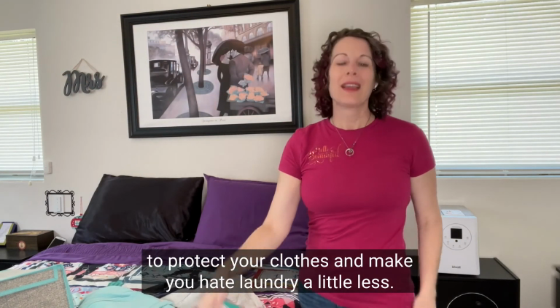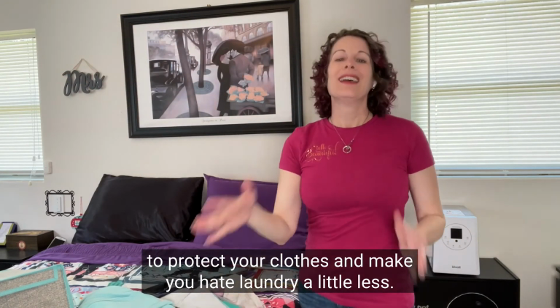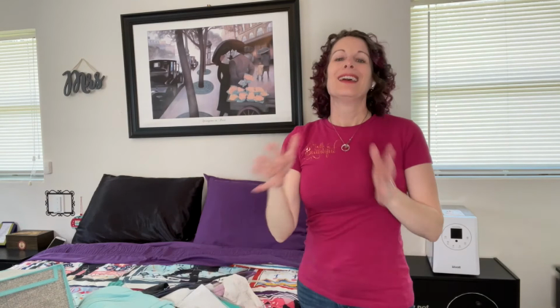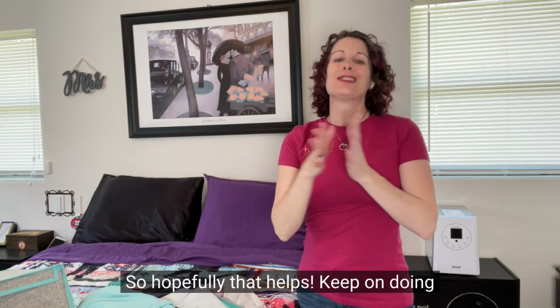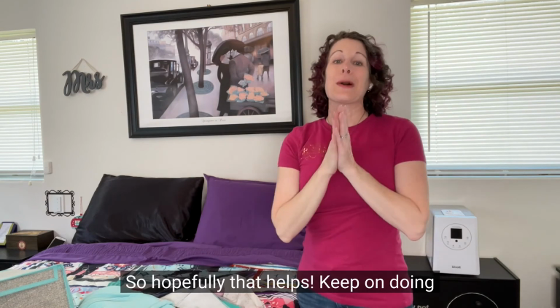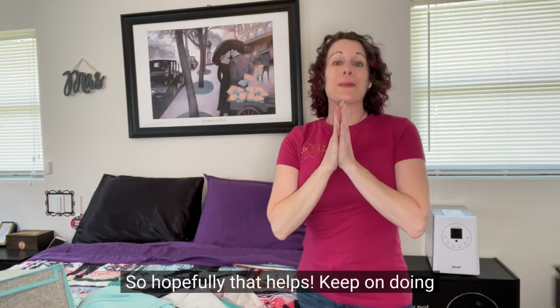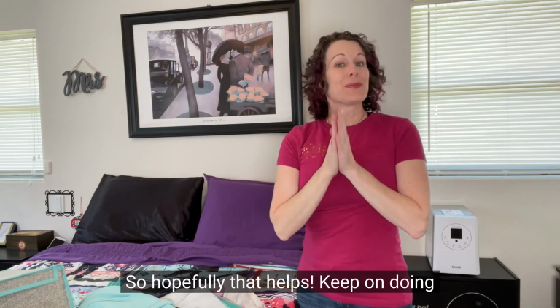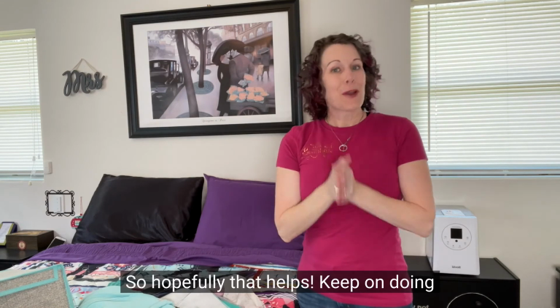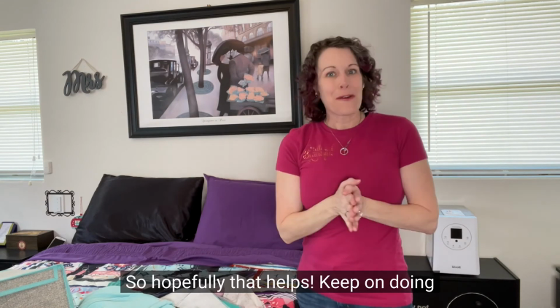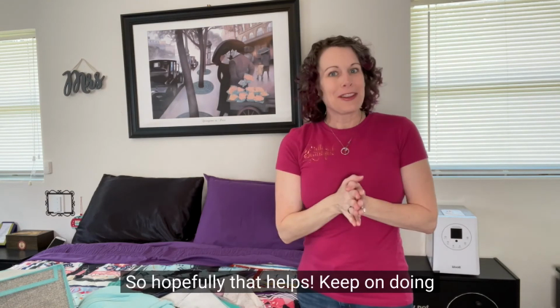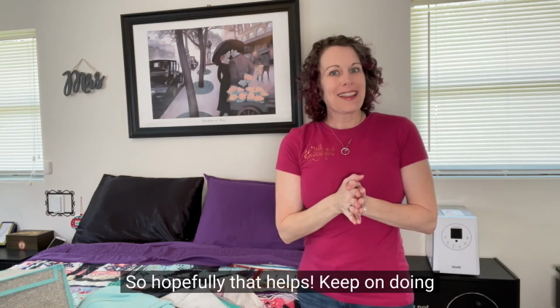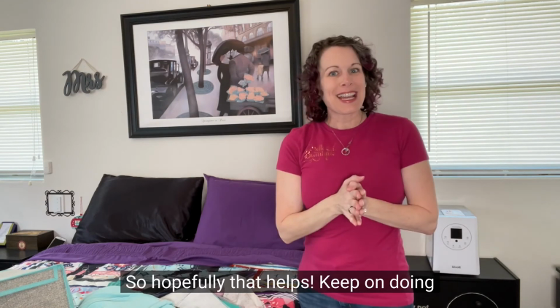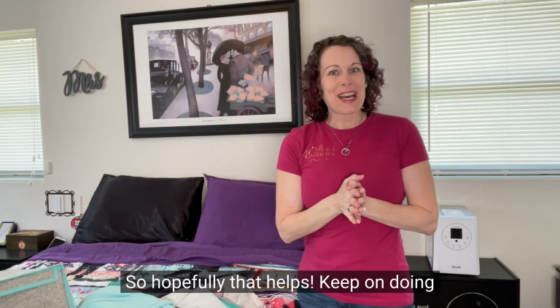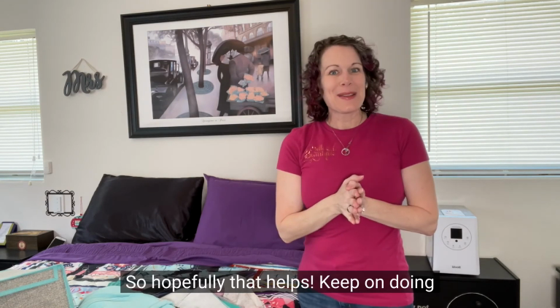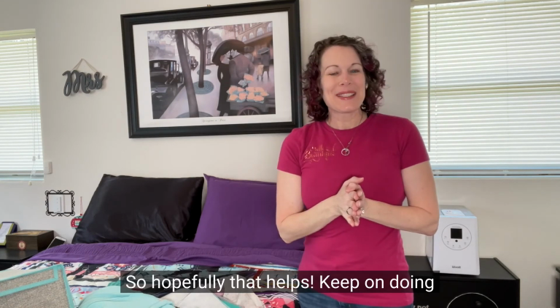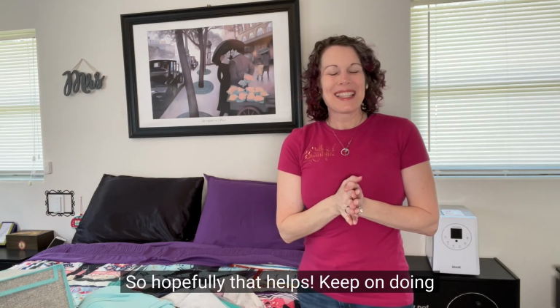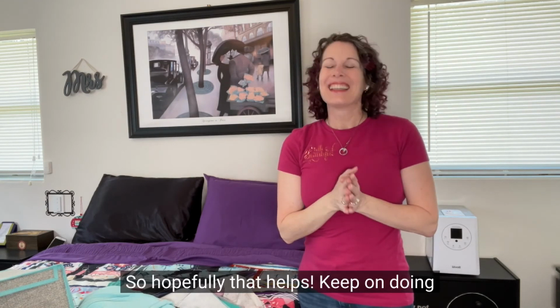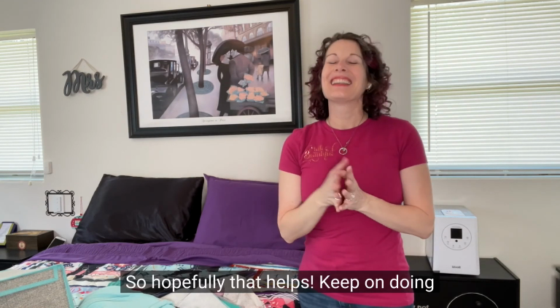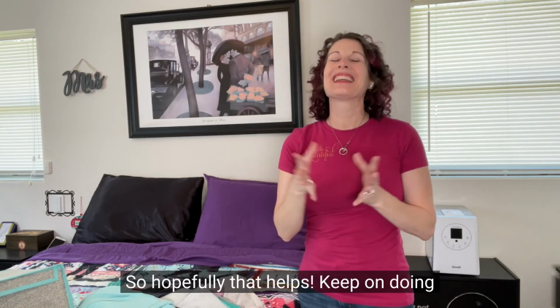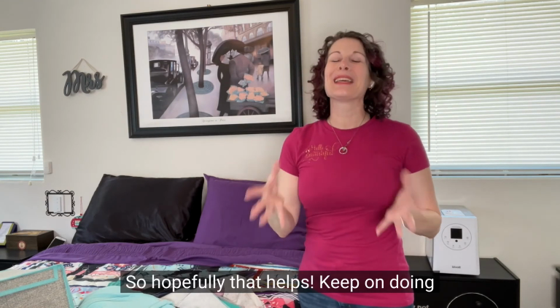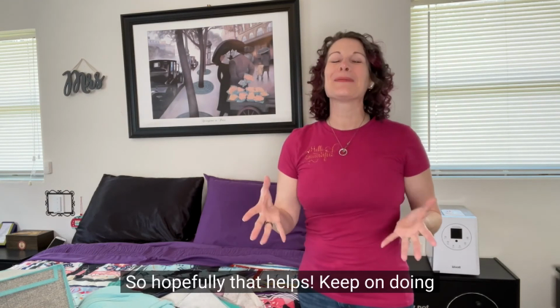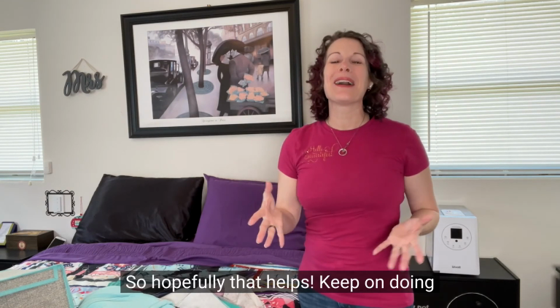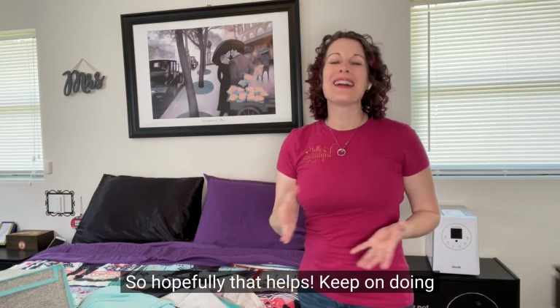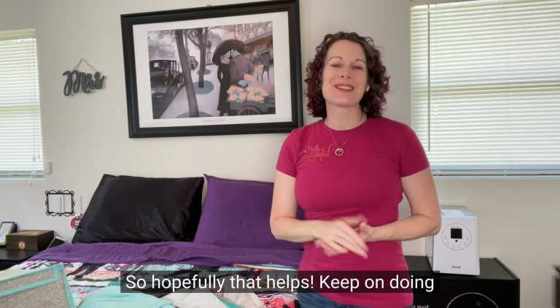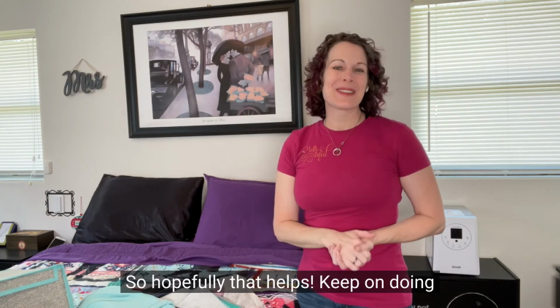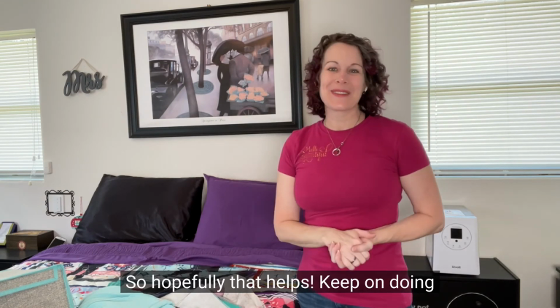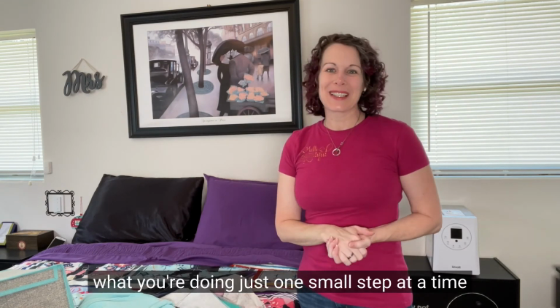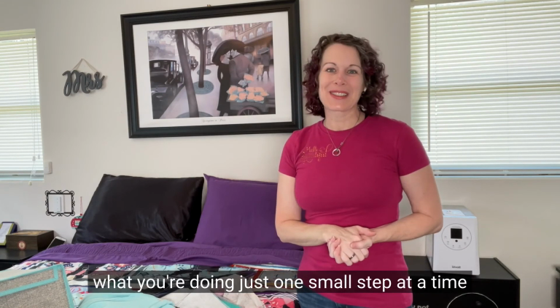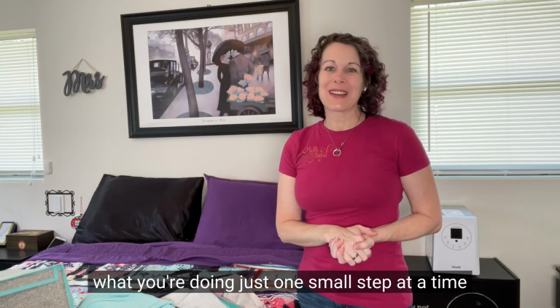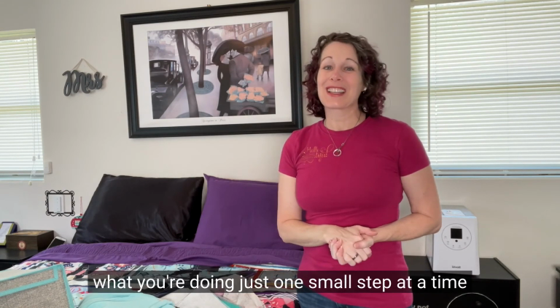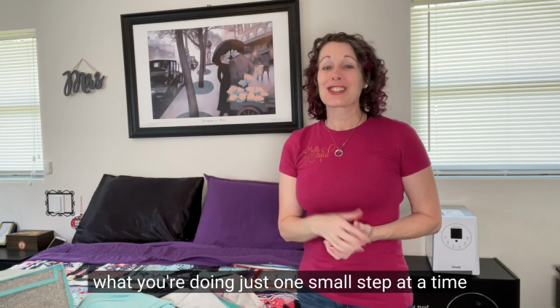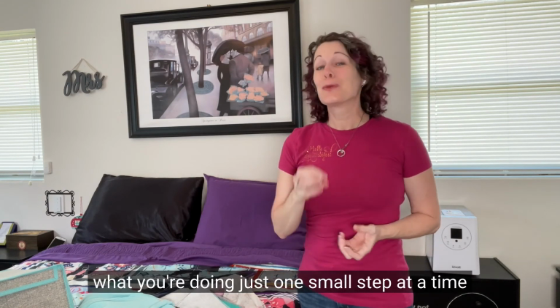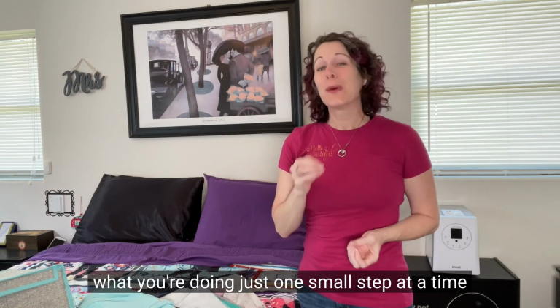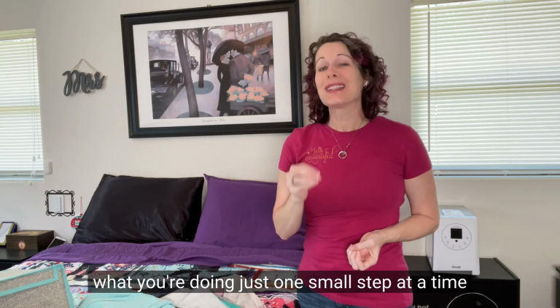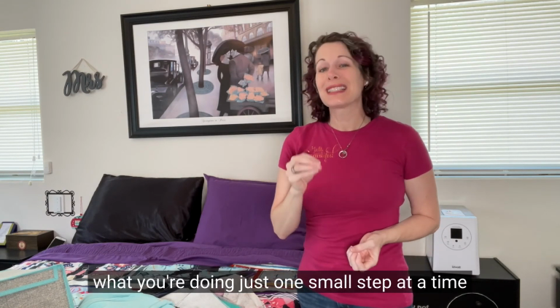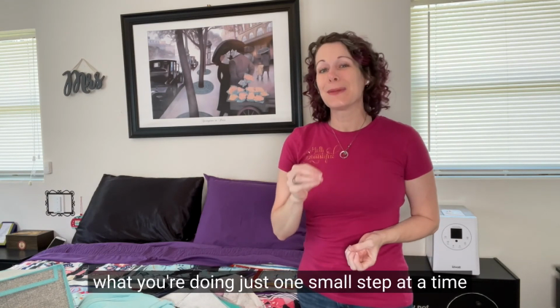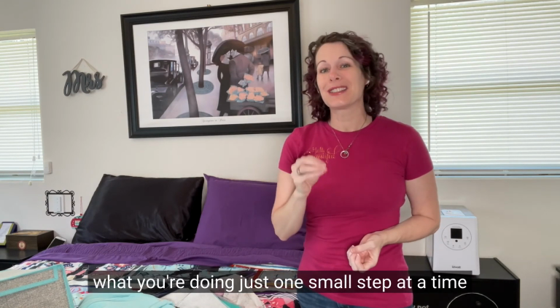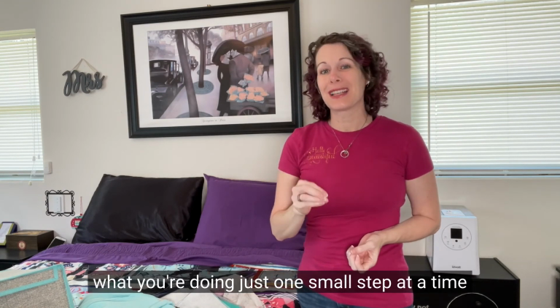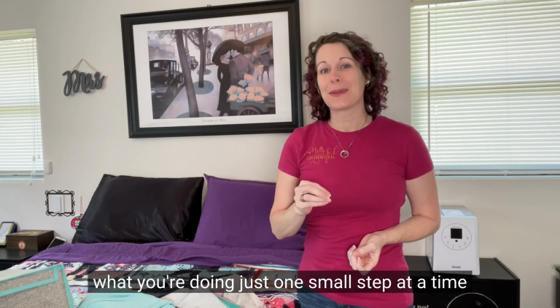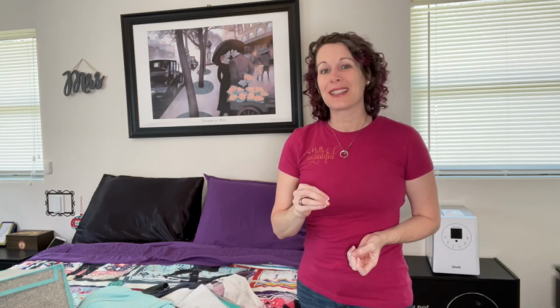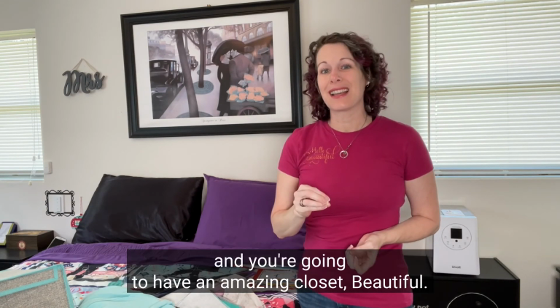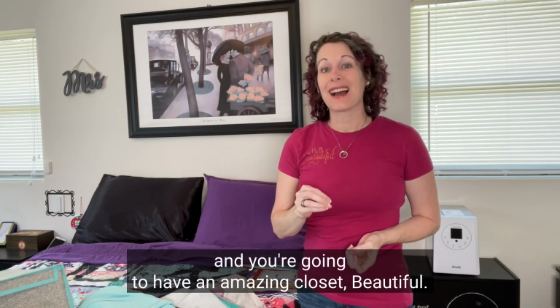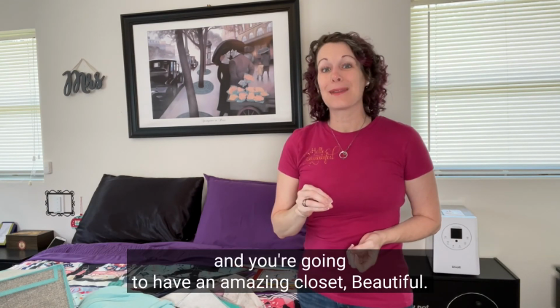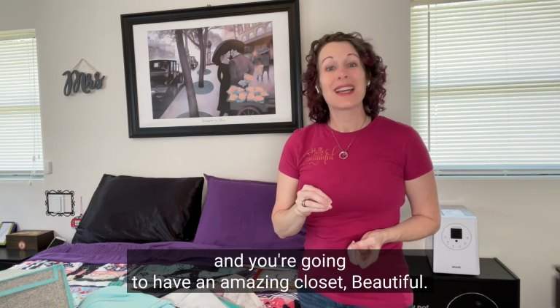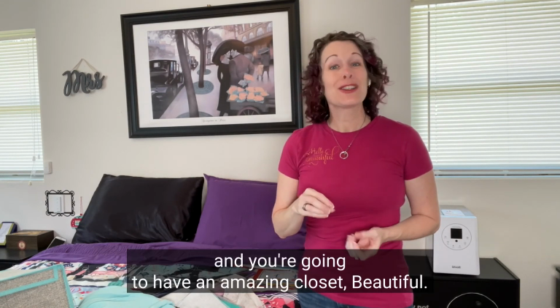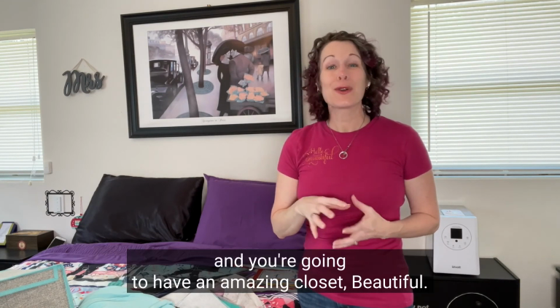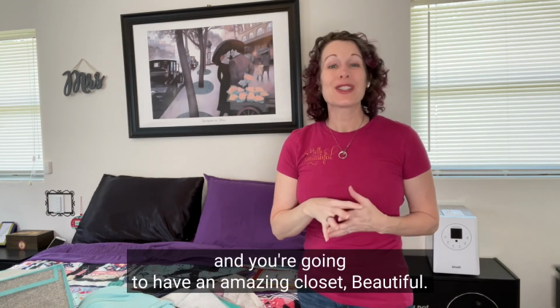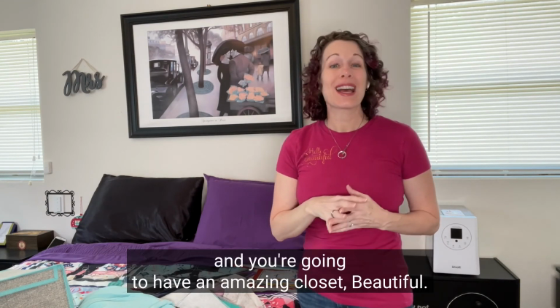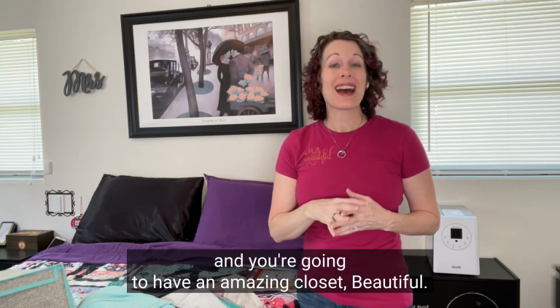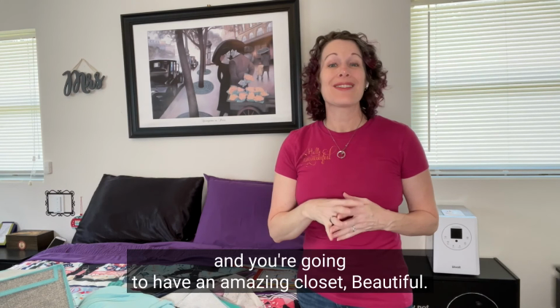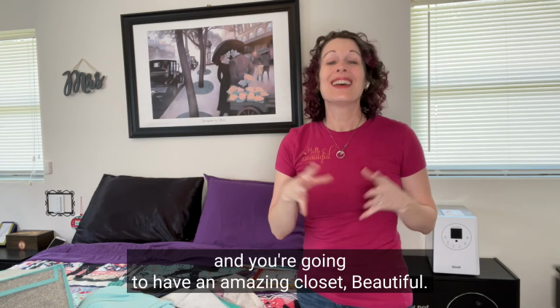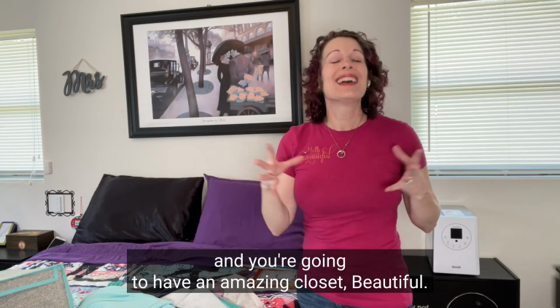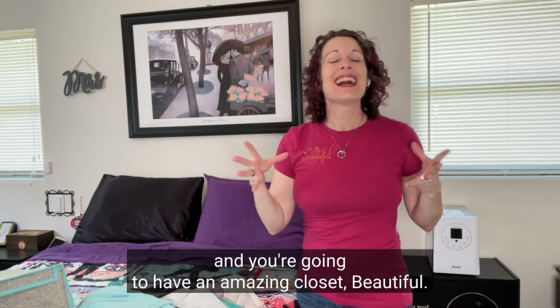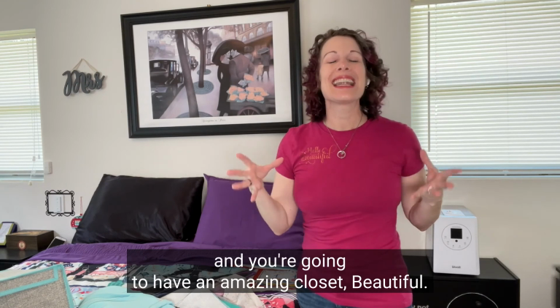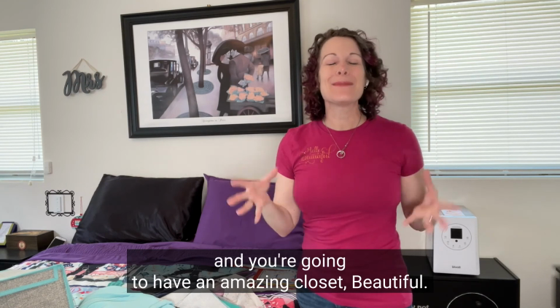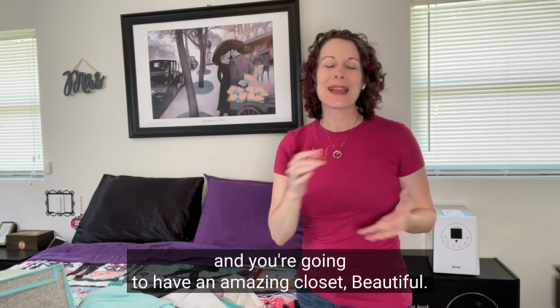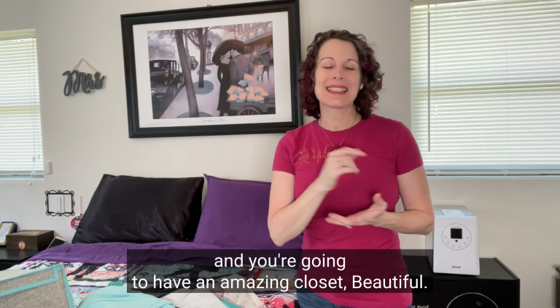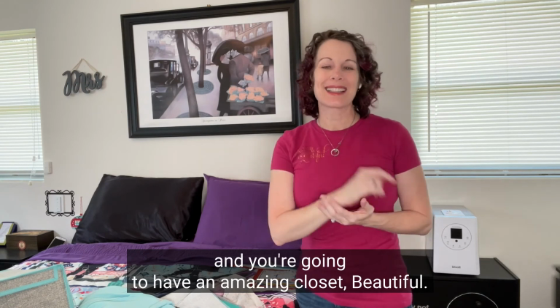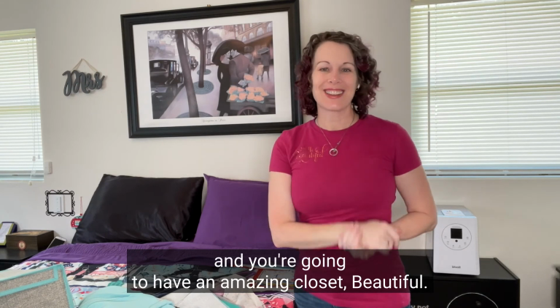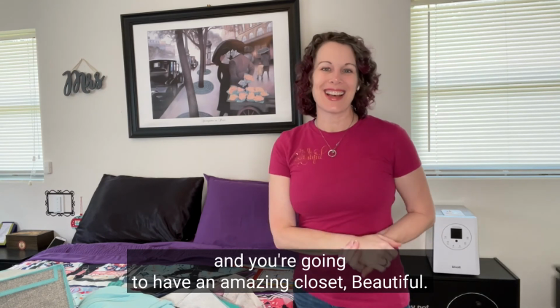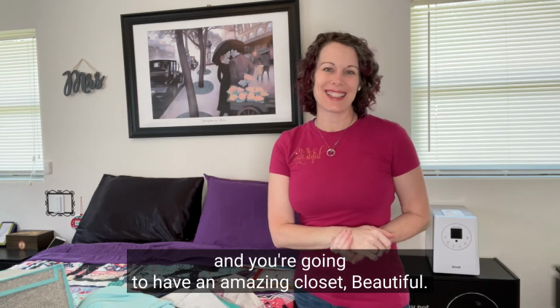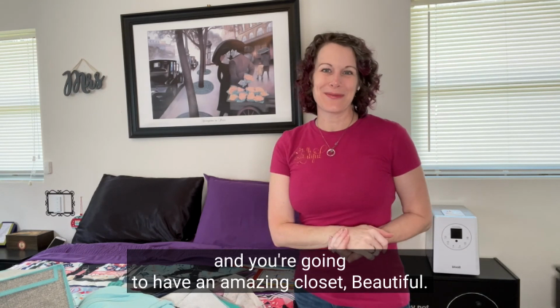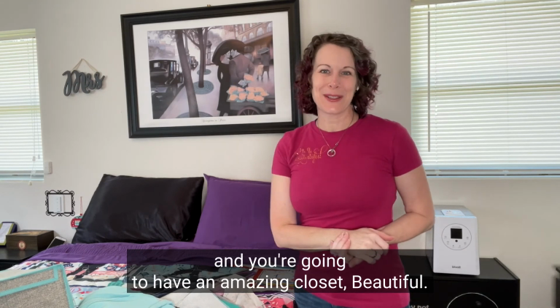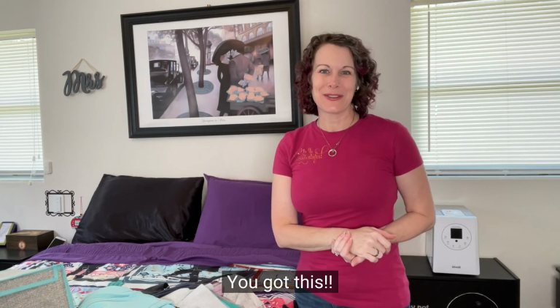Hopefully that helps. Keep on doing what you're doing, just one small step at a time, and you're going to have an amazing, beautiful closet. You got this.